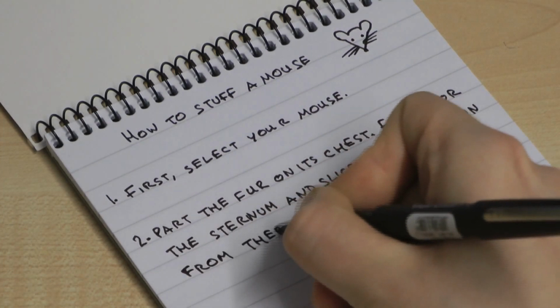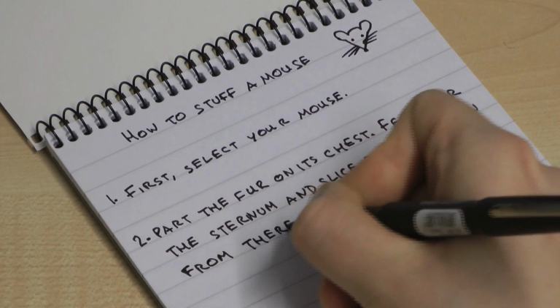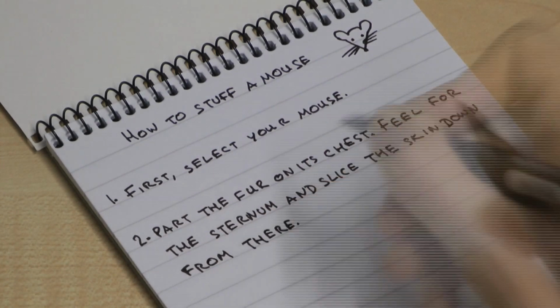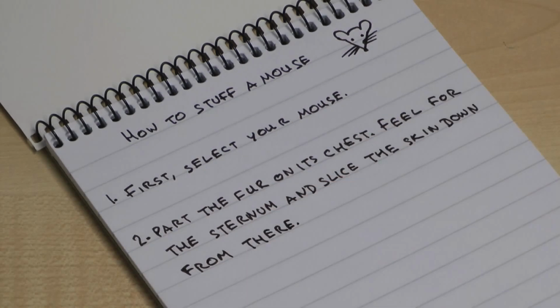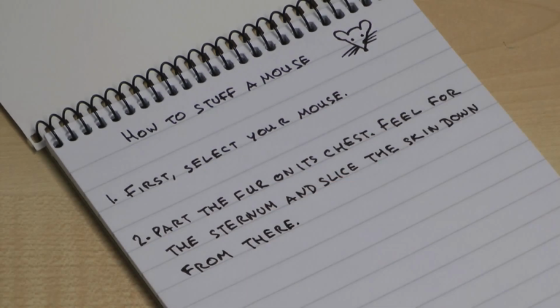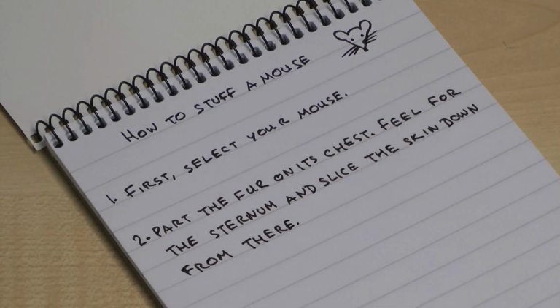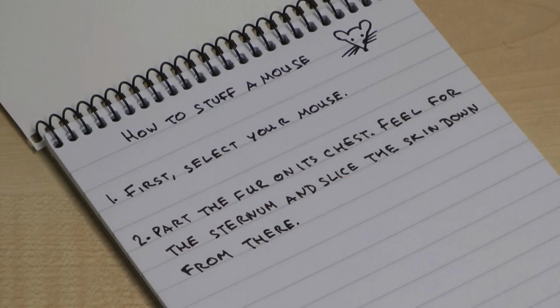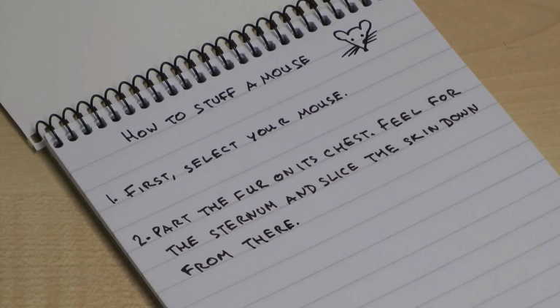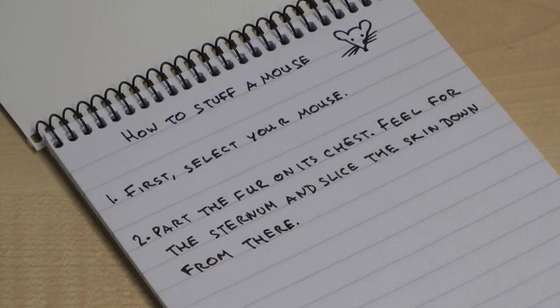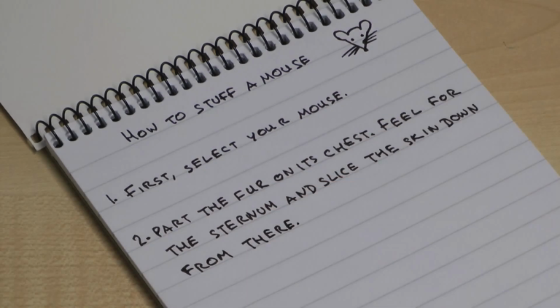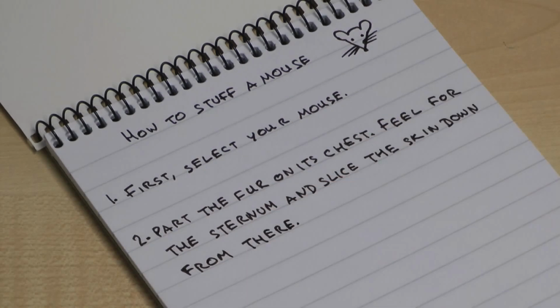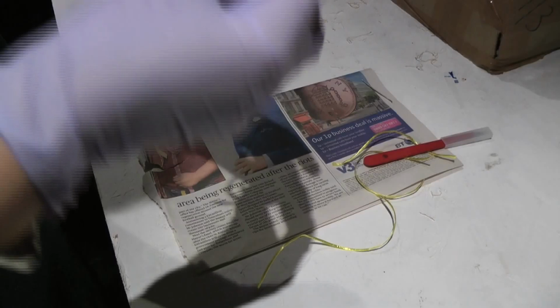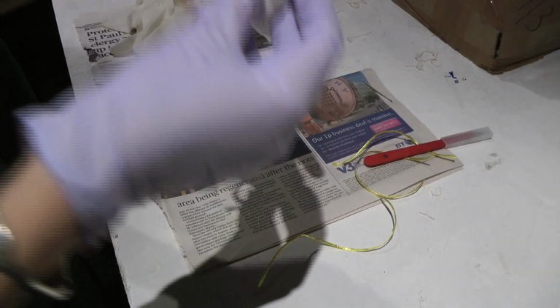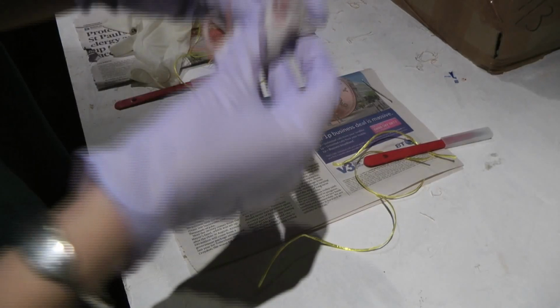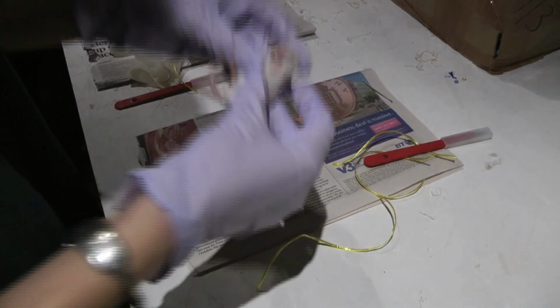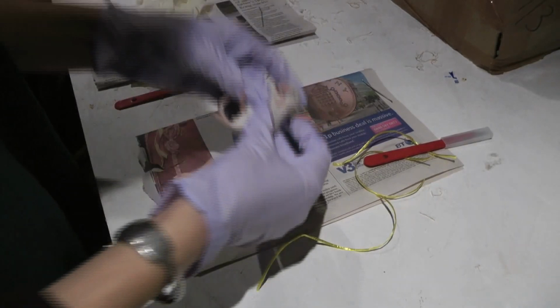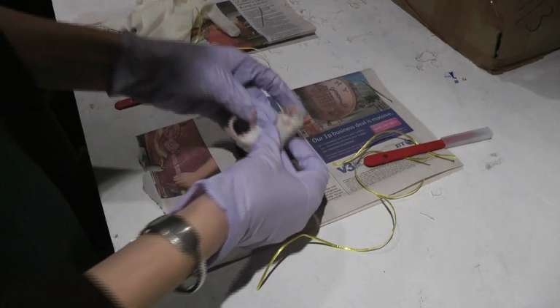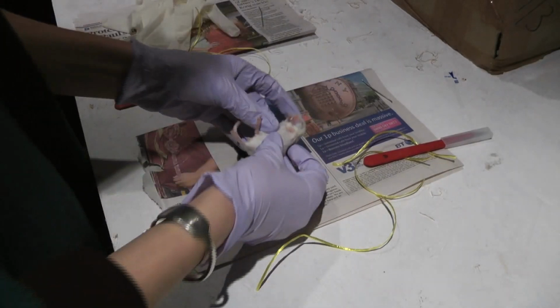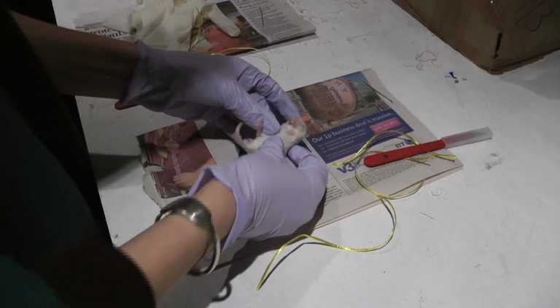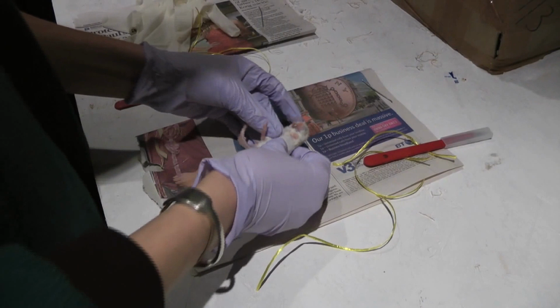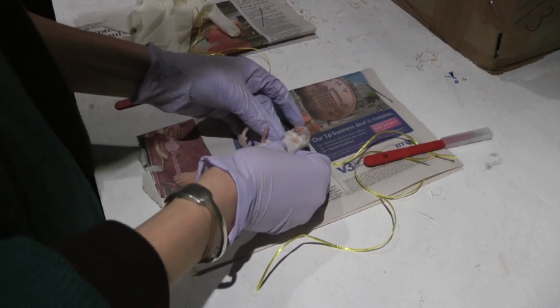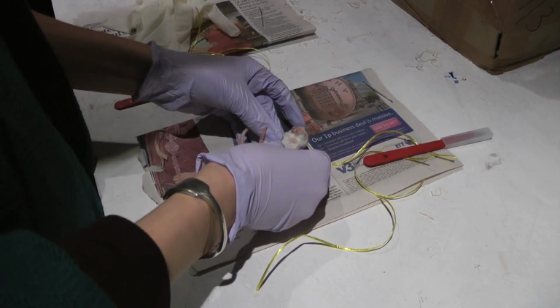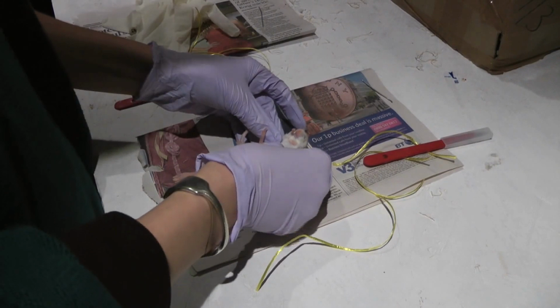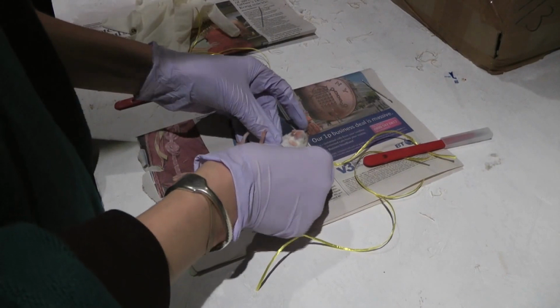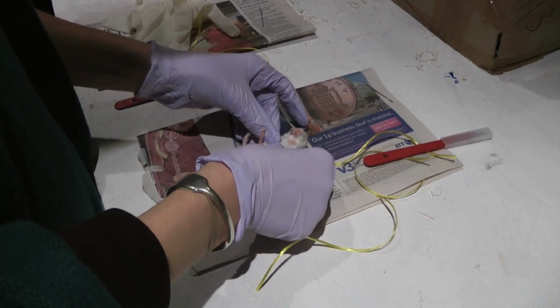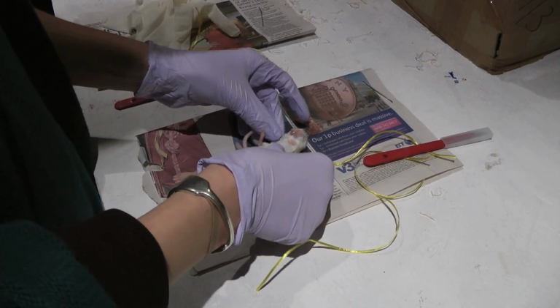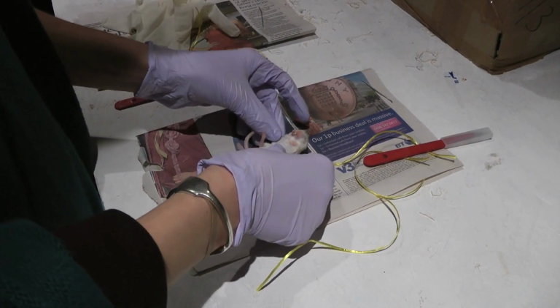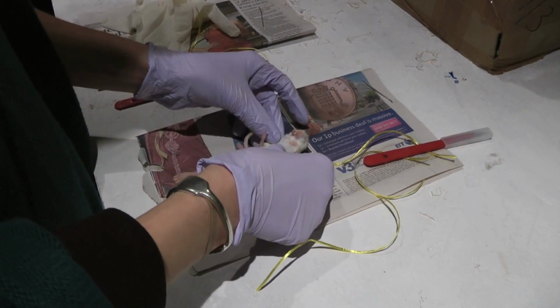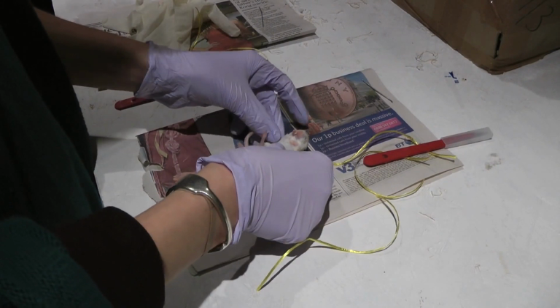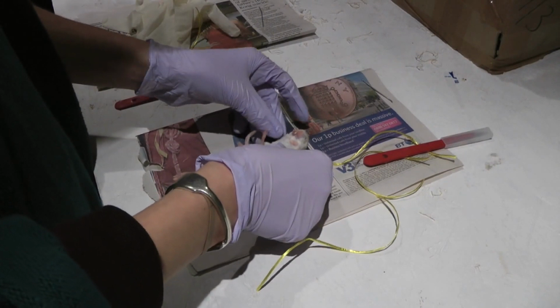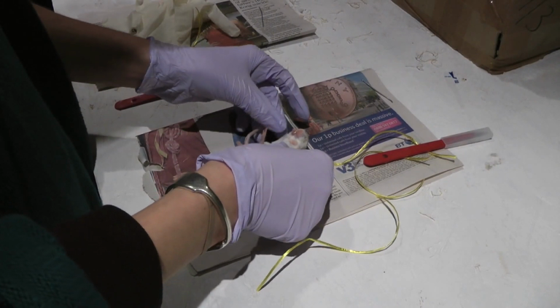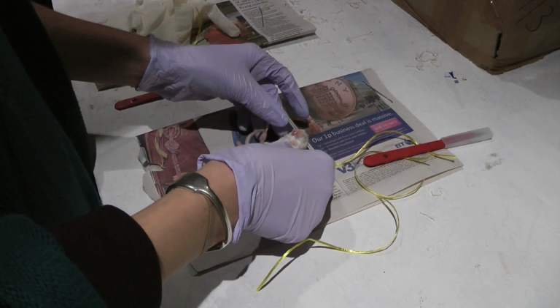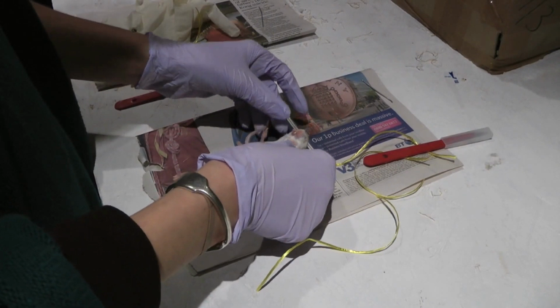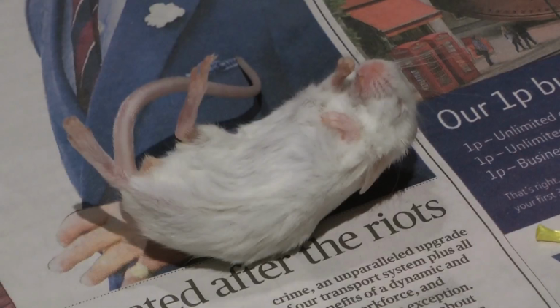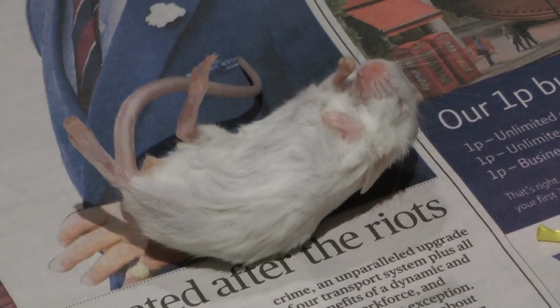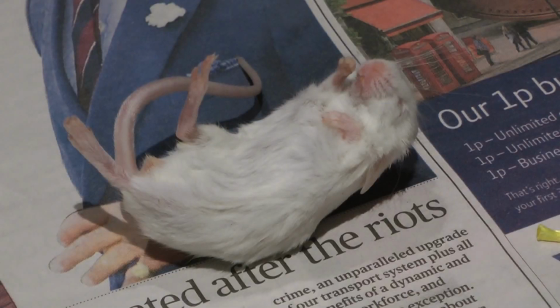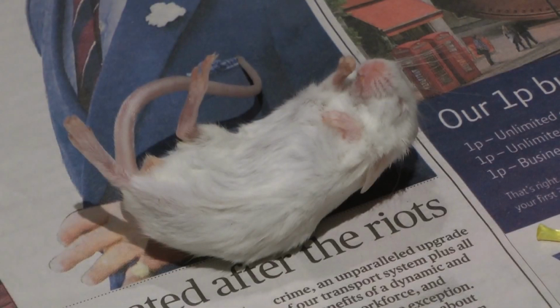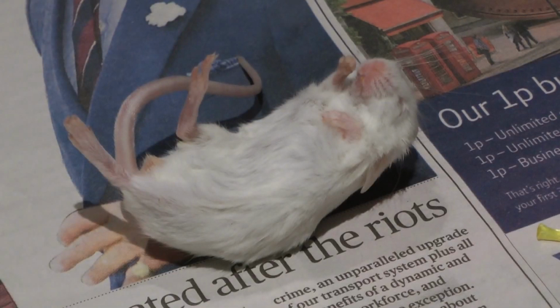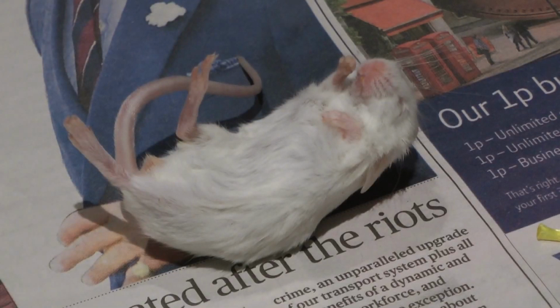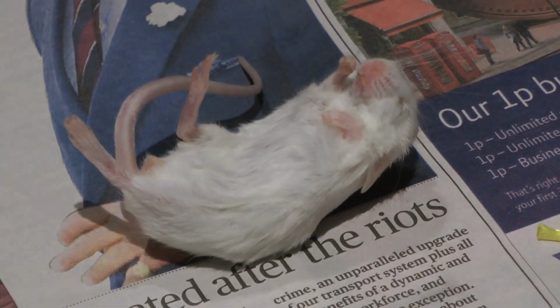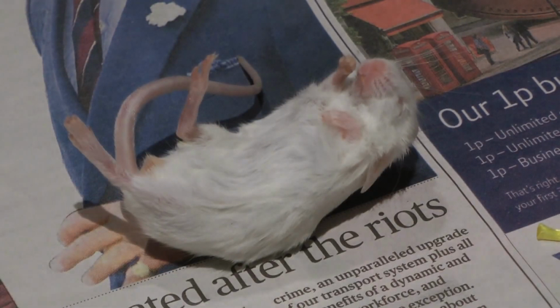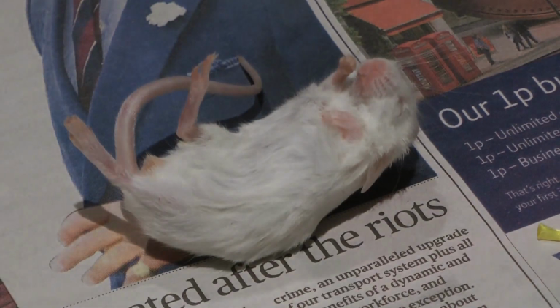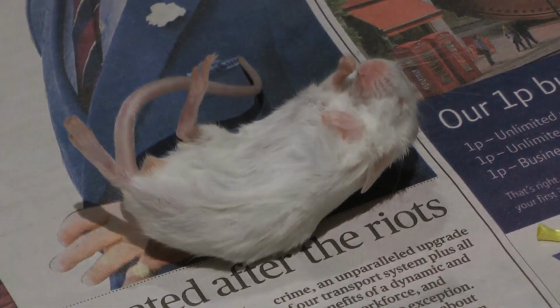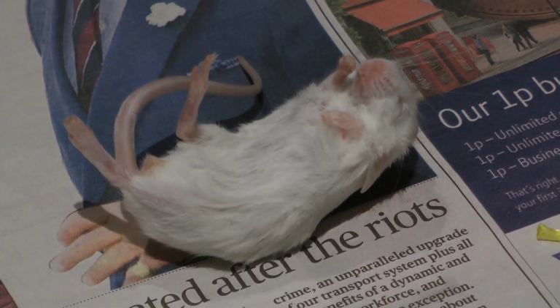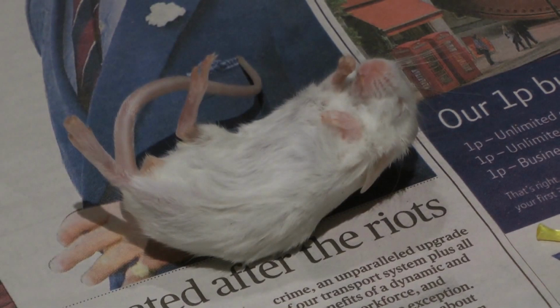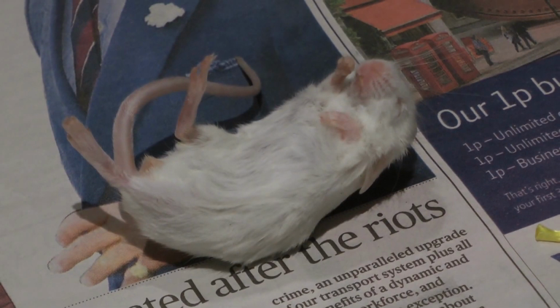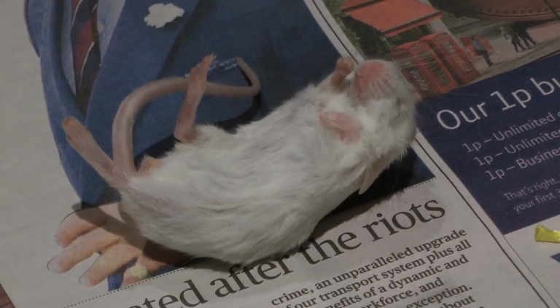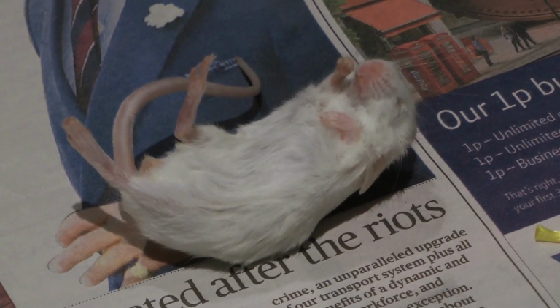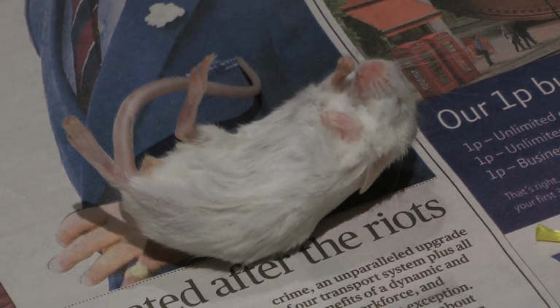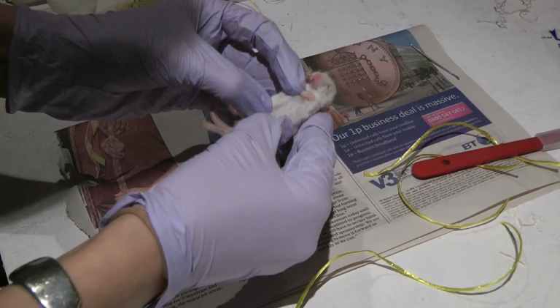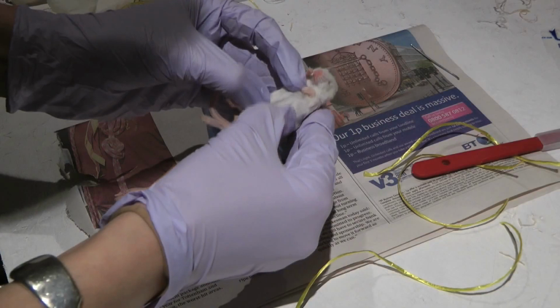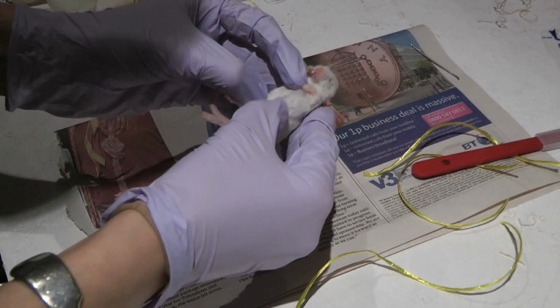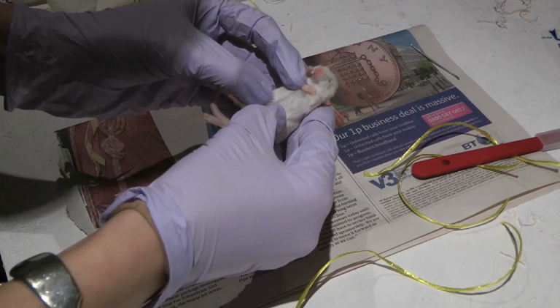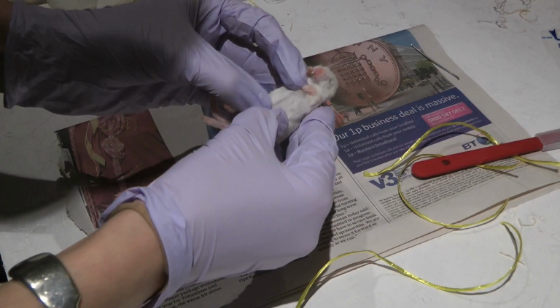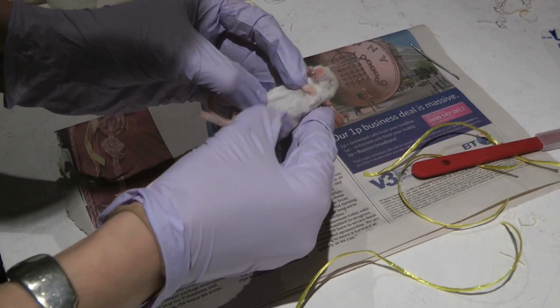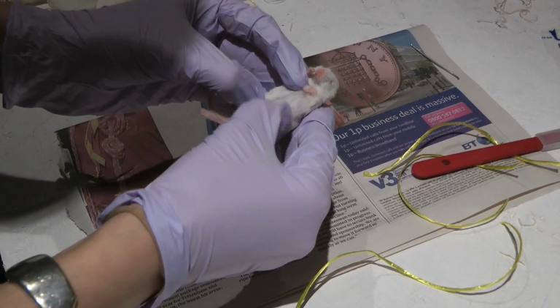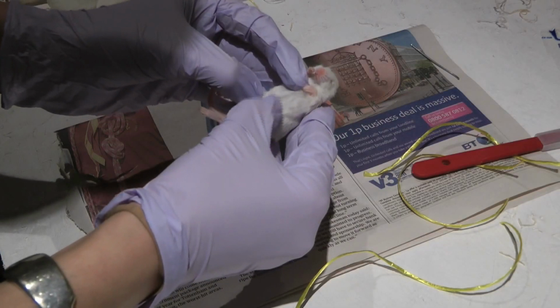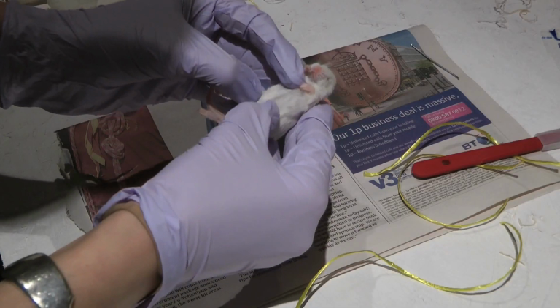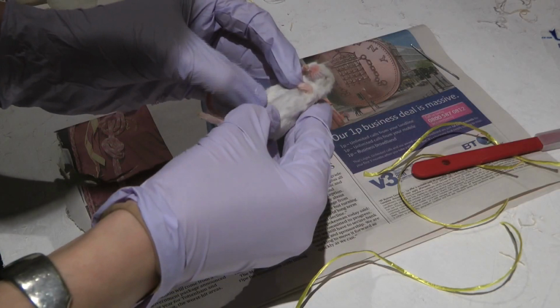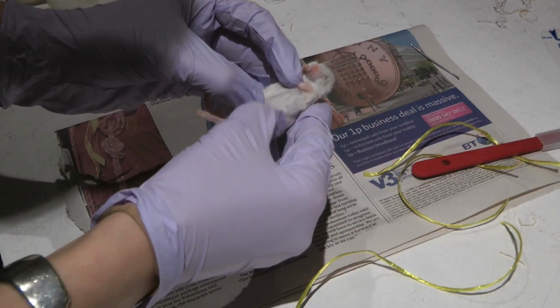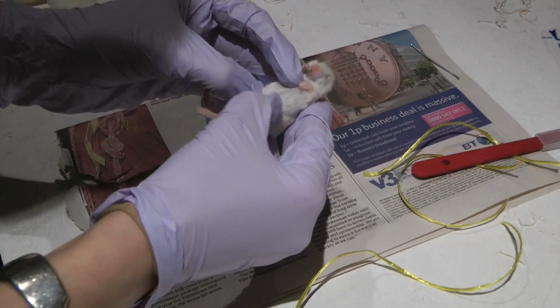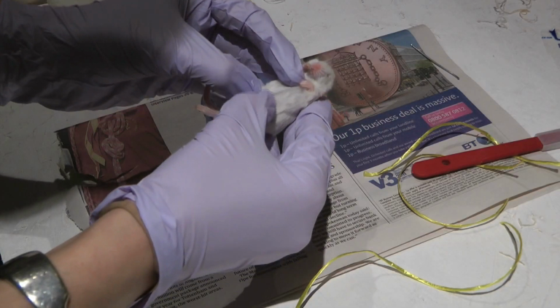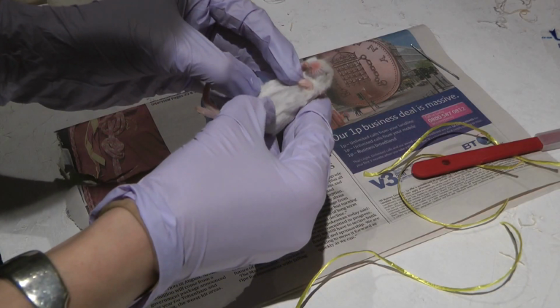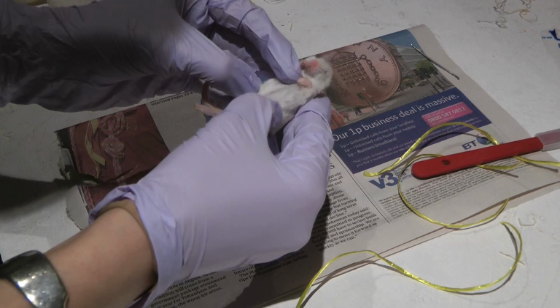You should all have a mouse, three bits of string, and a little bit of wire.